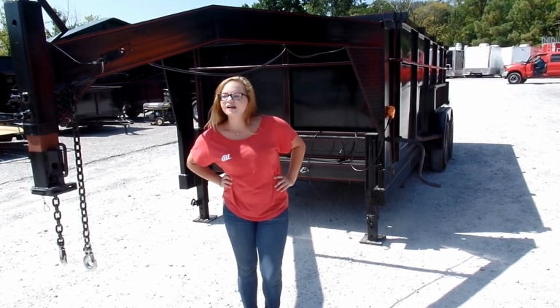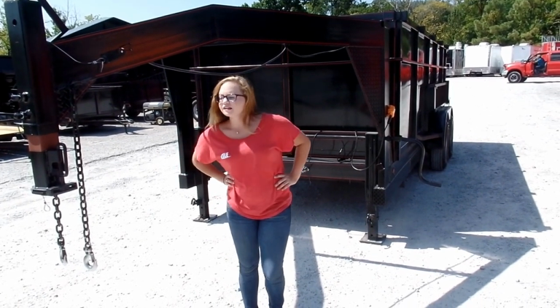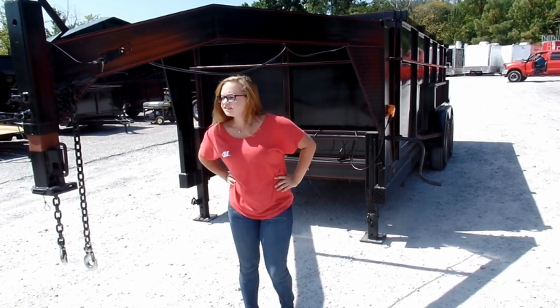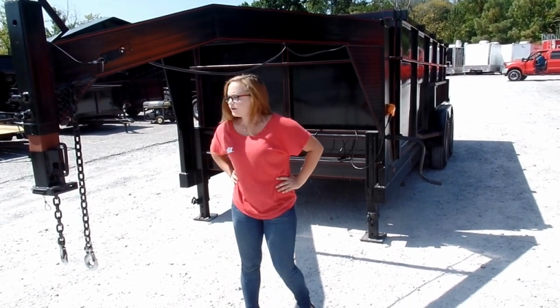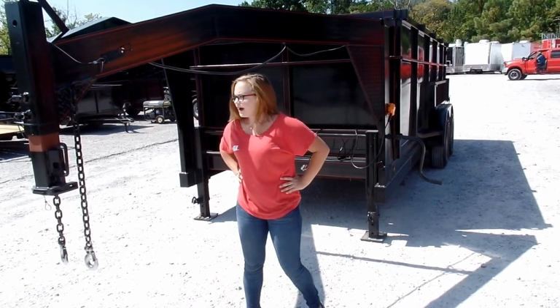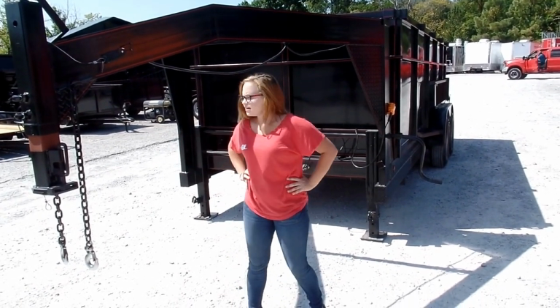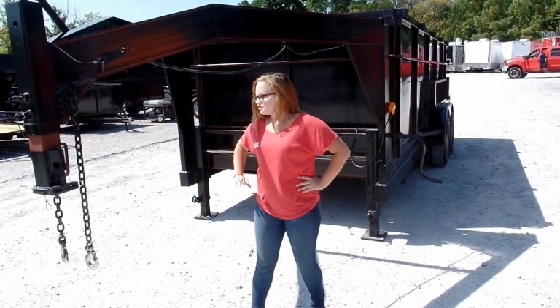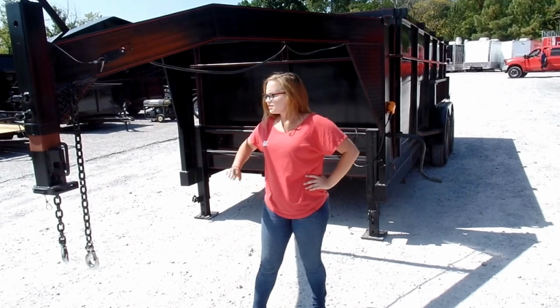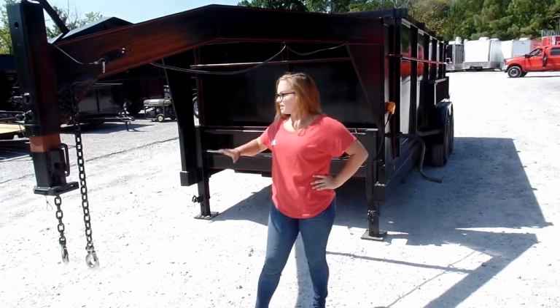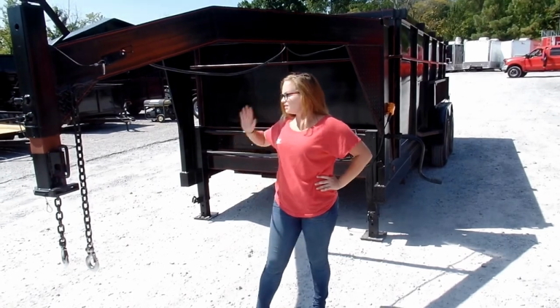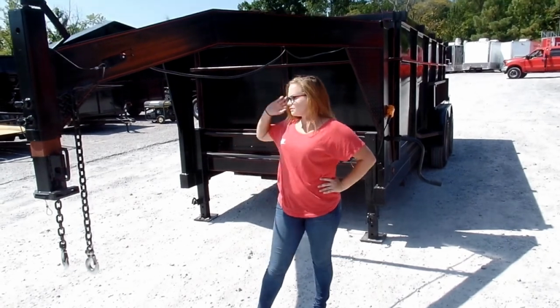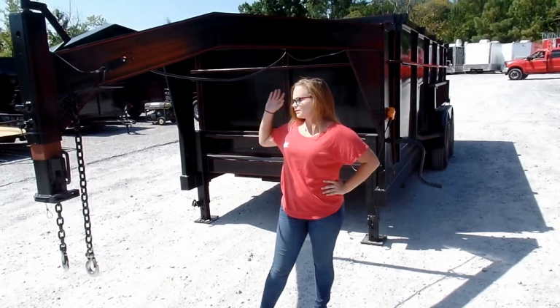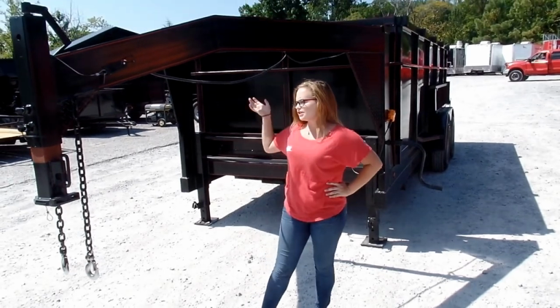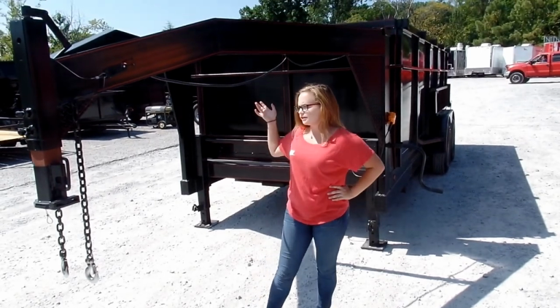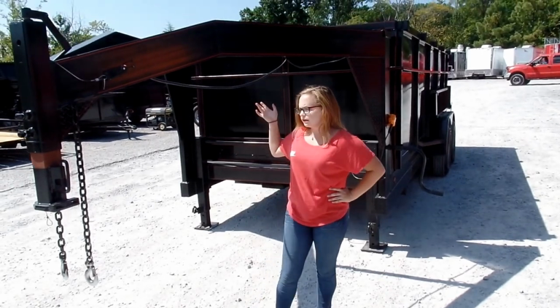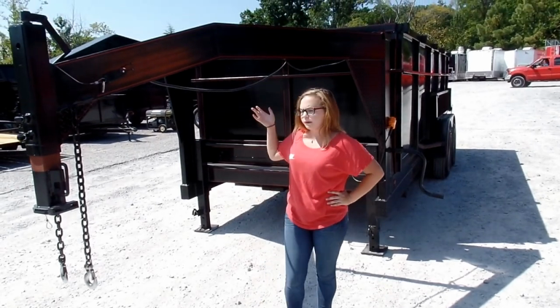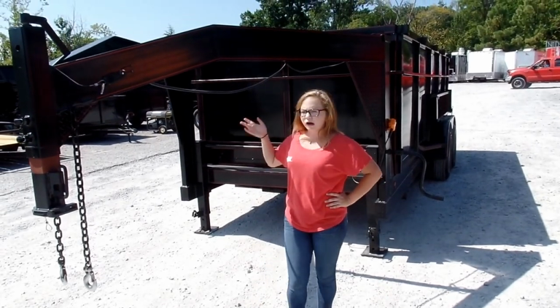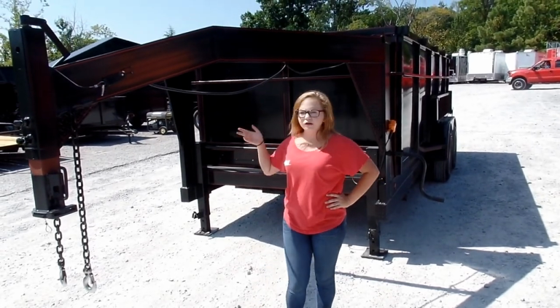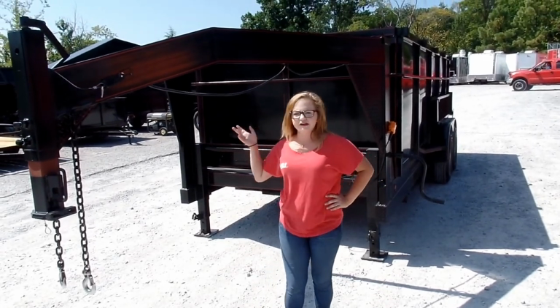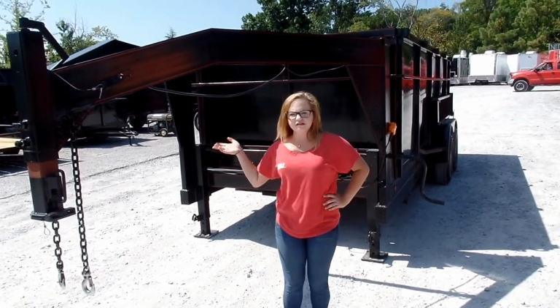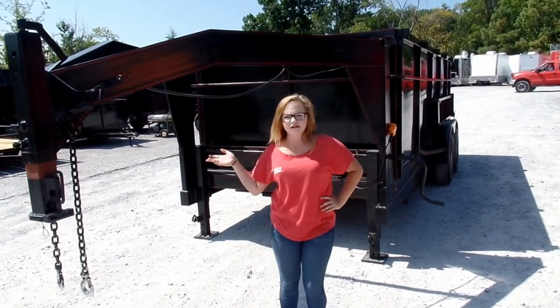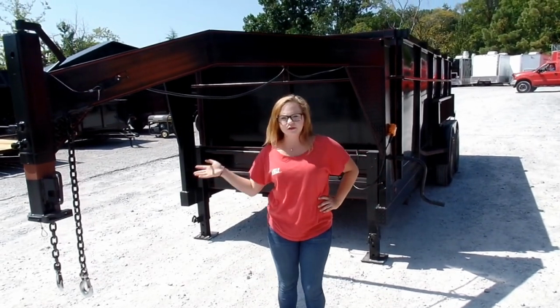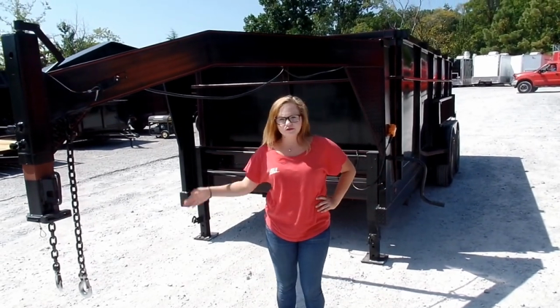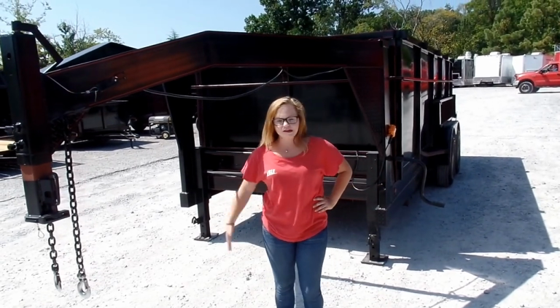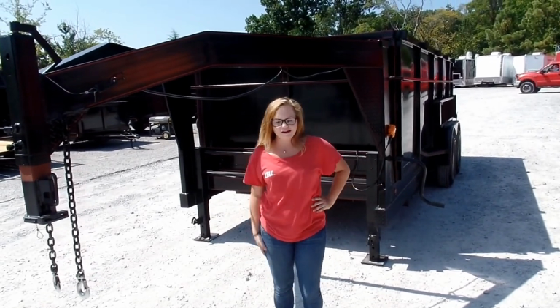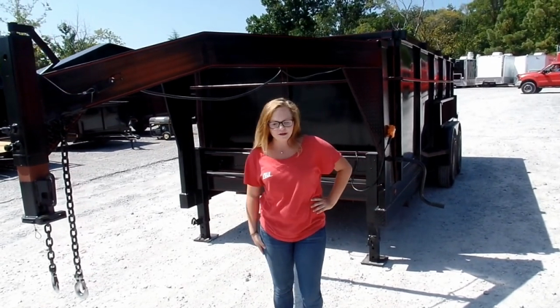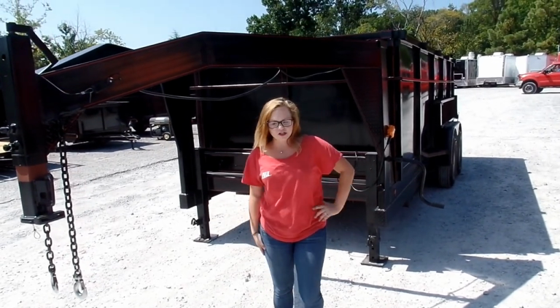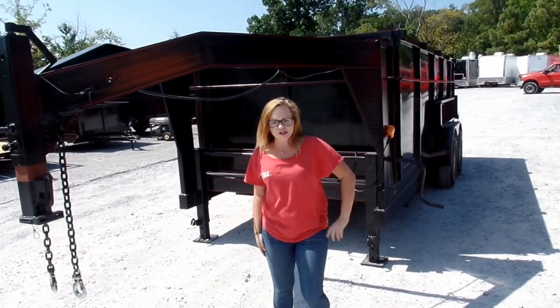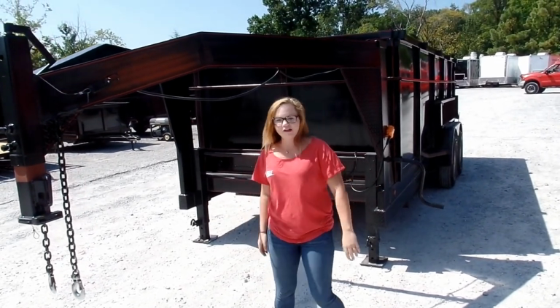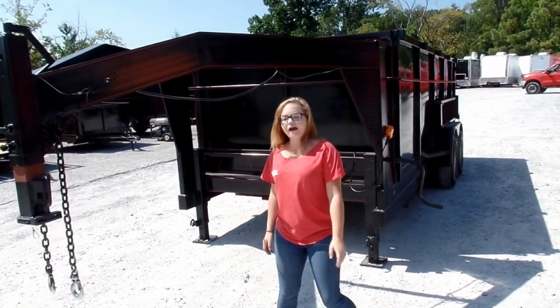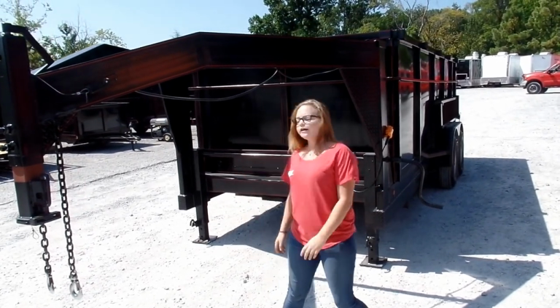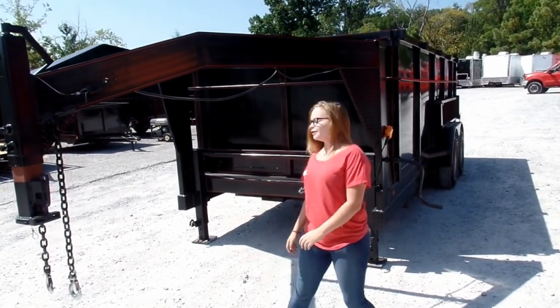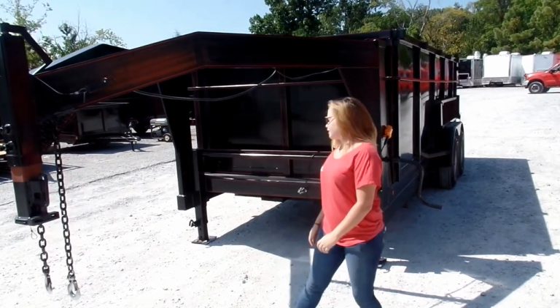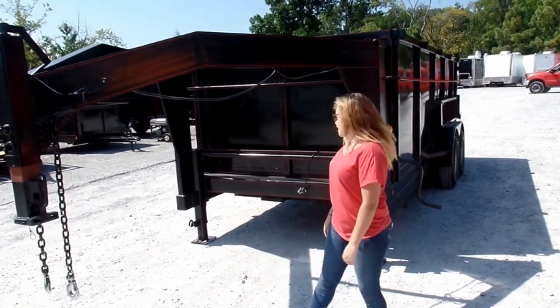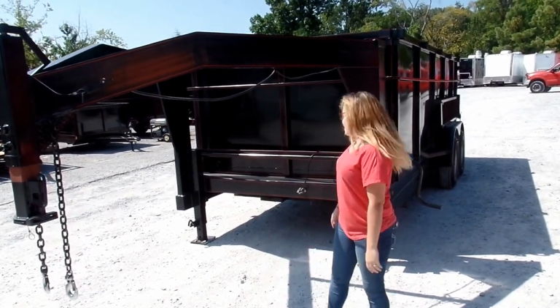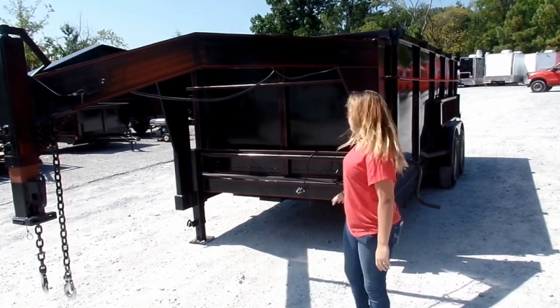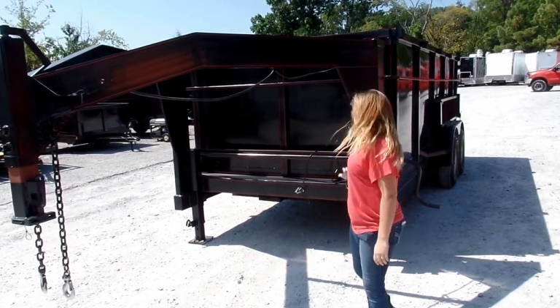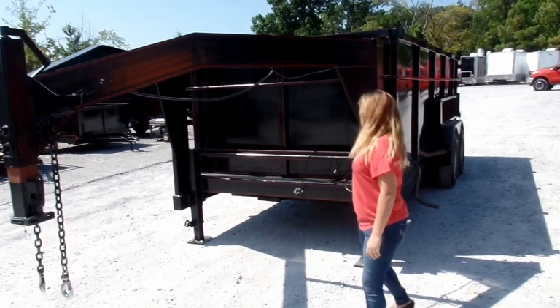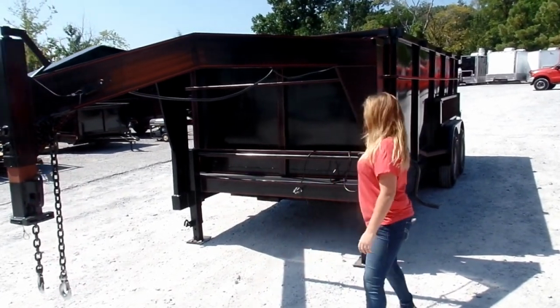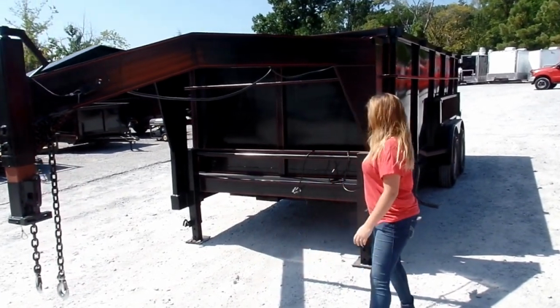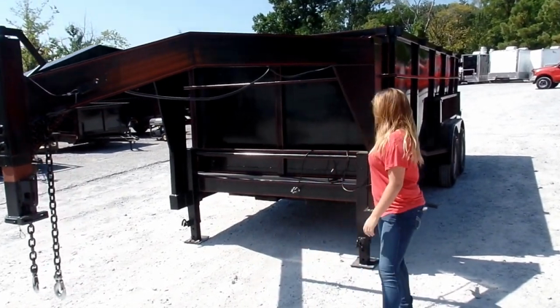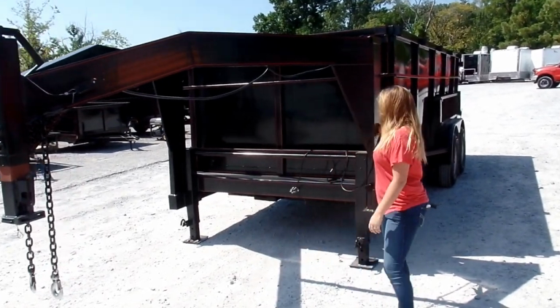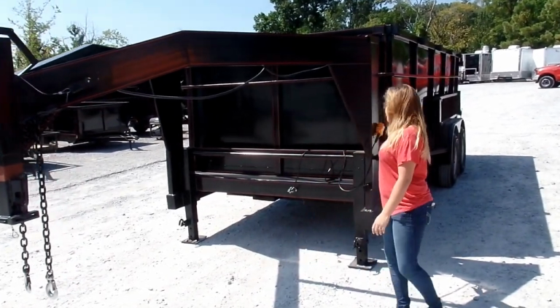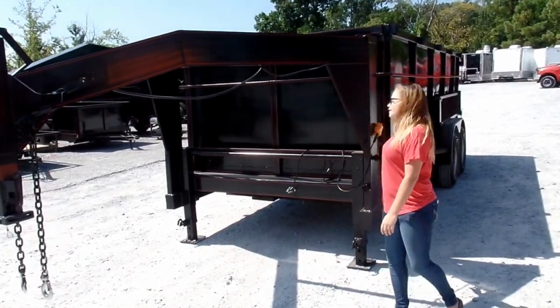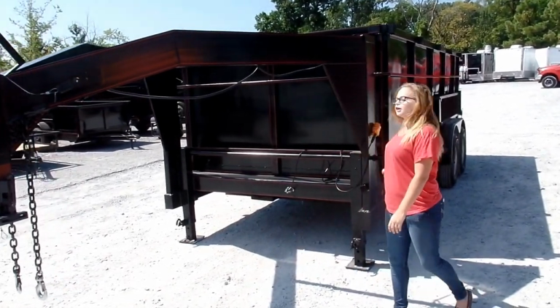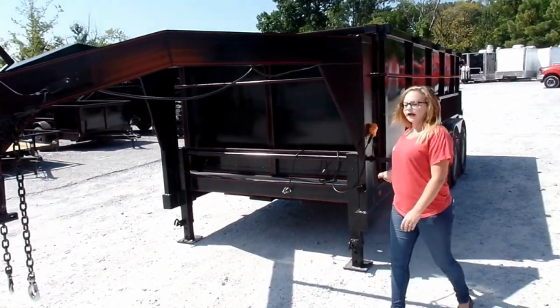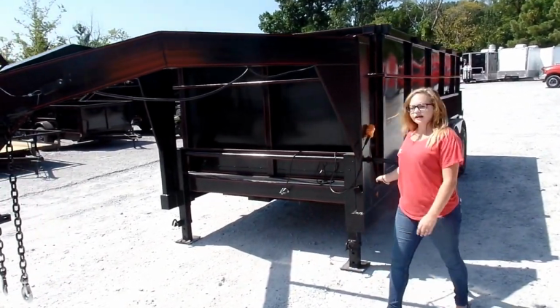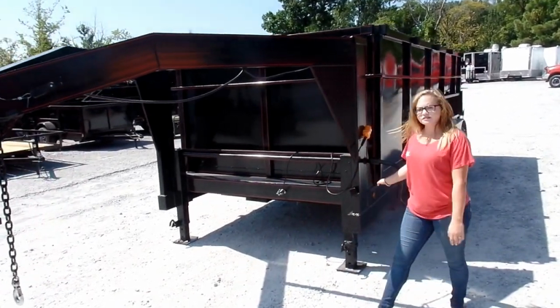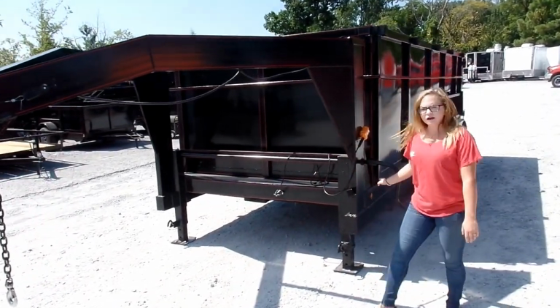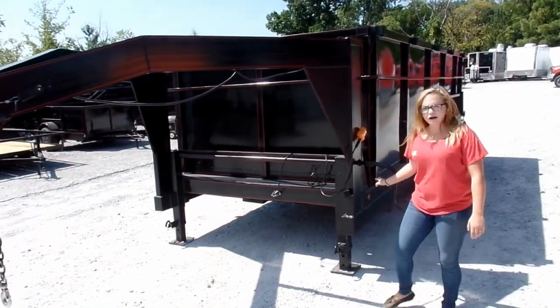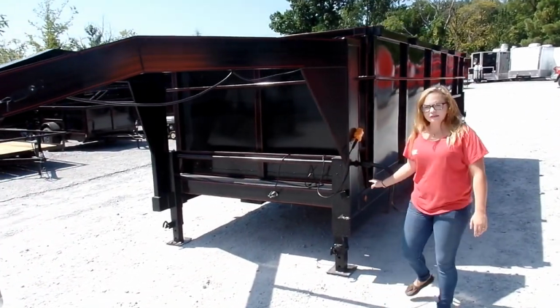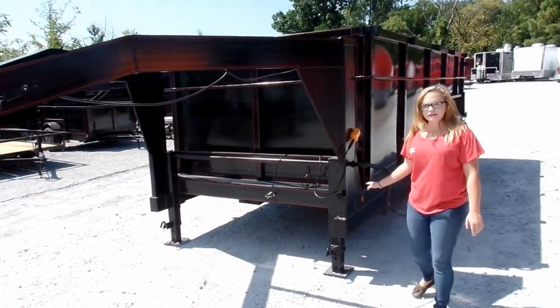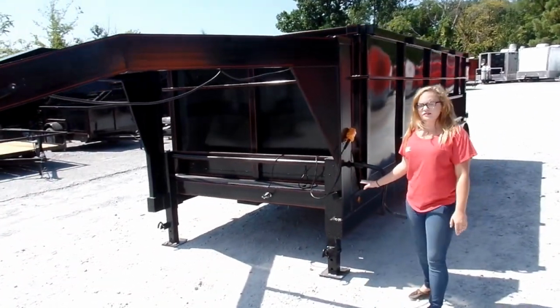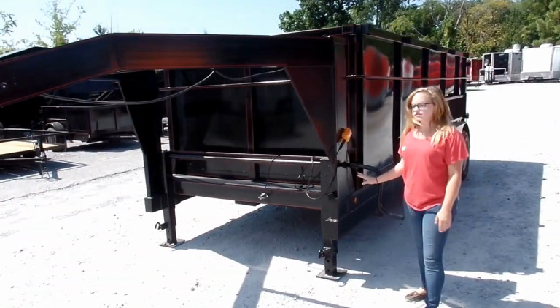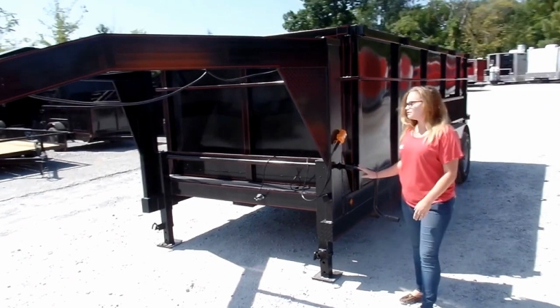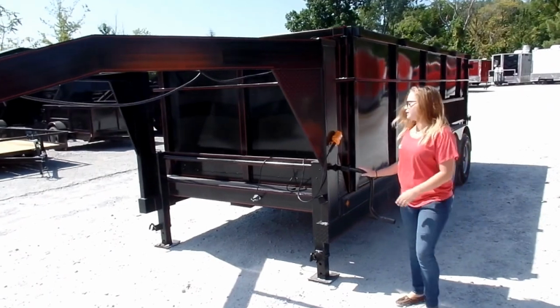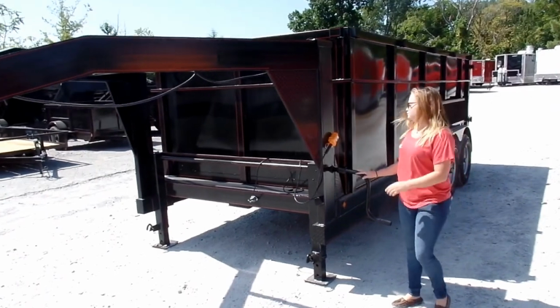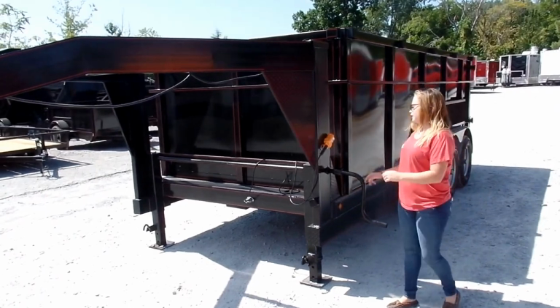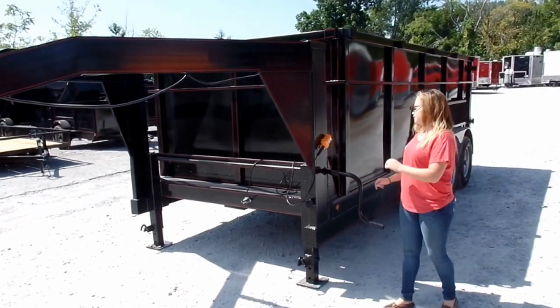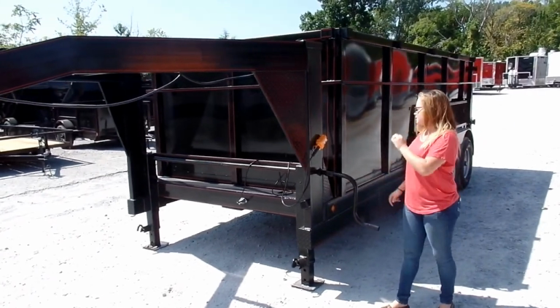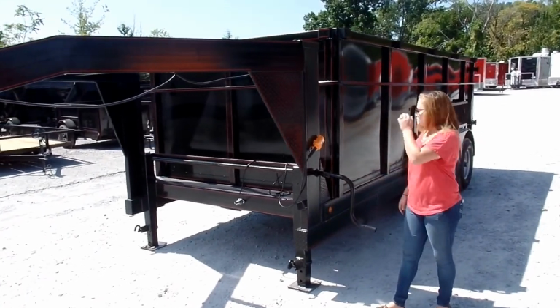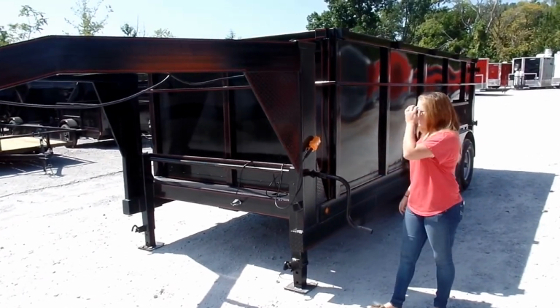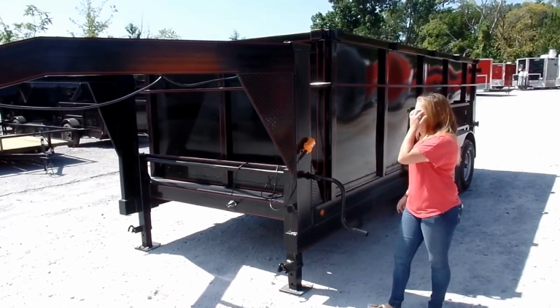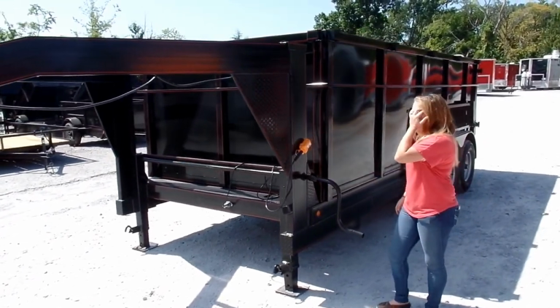This particular model is the gooseneck version. You're going to have manual front cranks on this dump trailer as well.